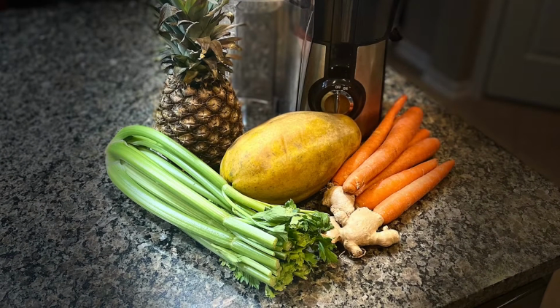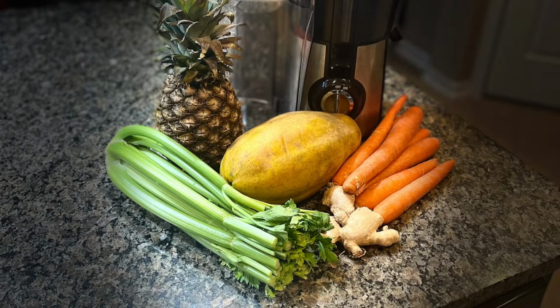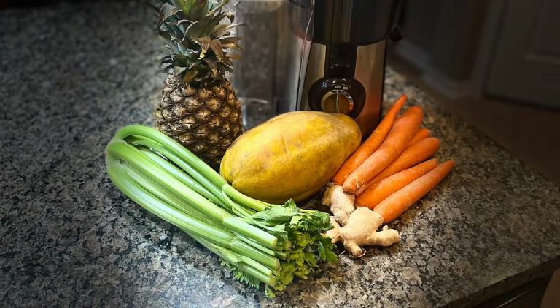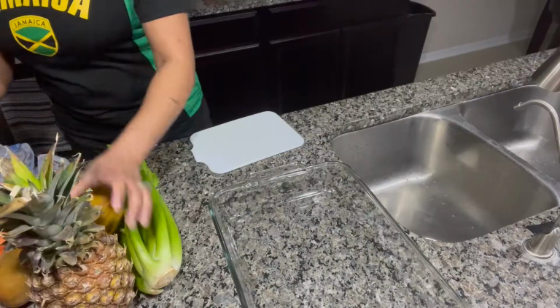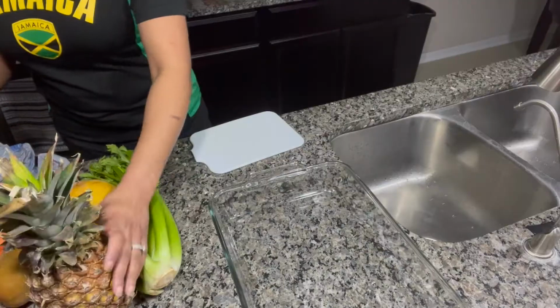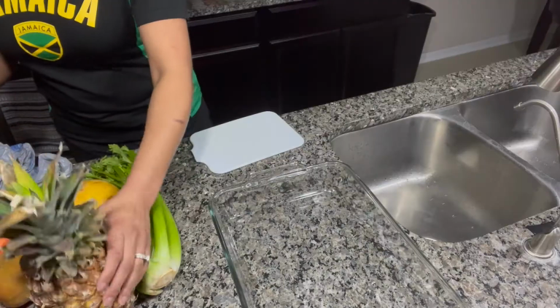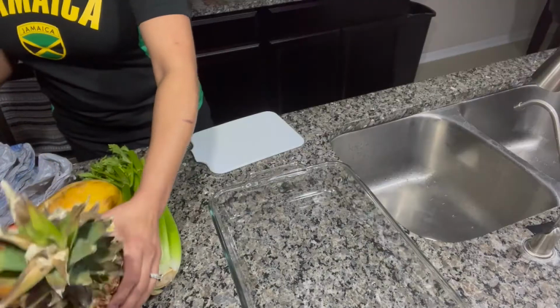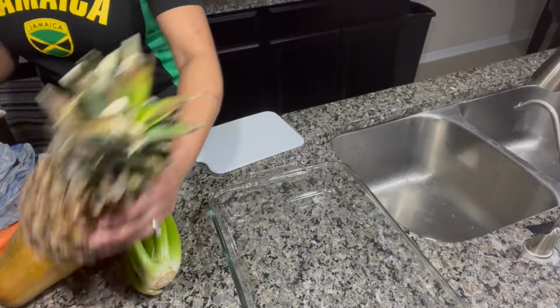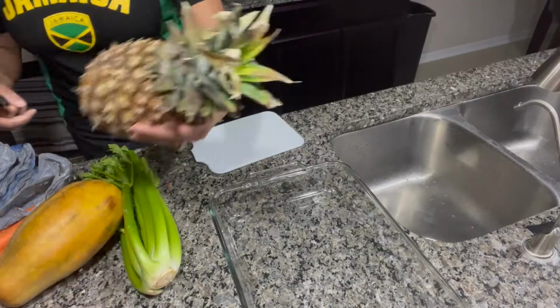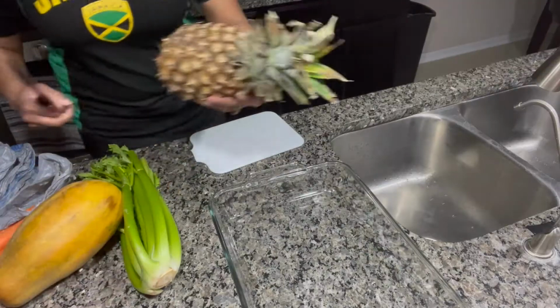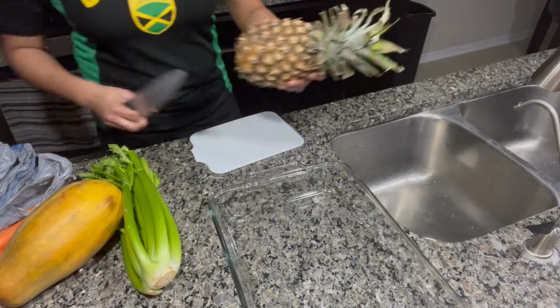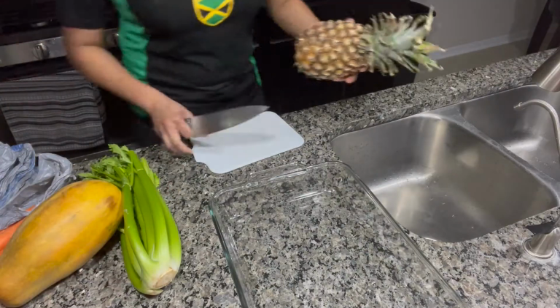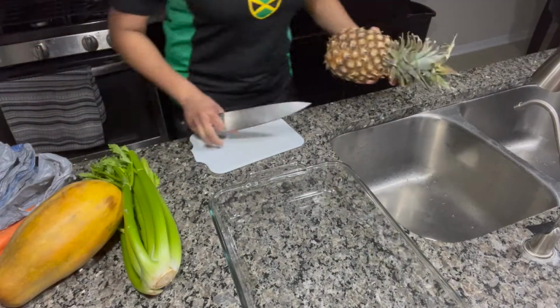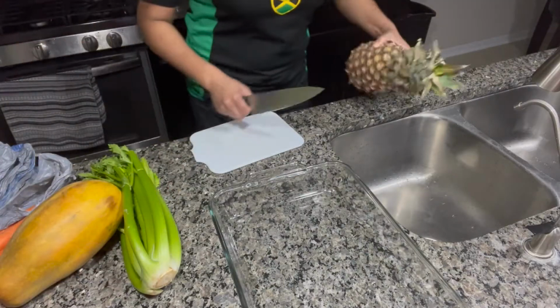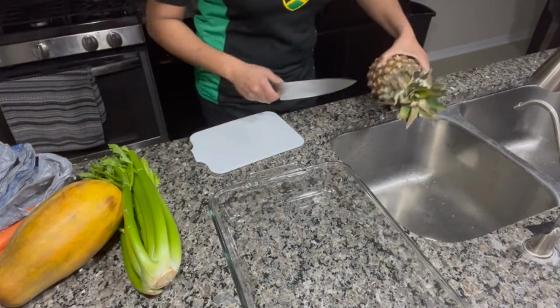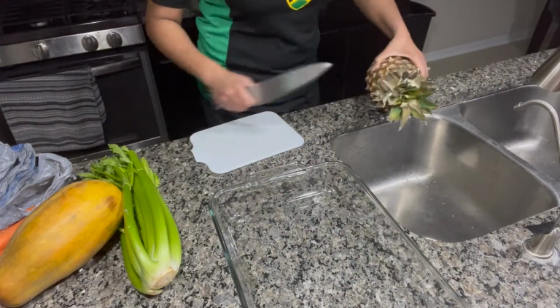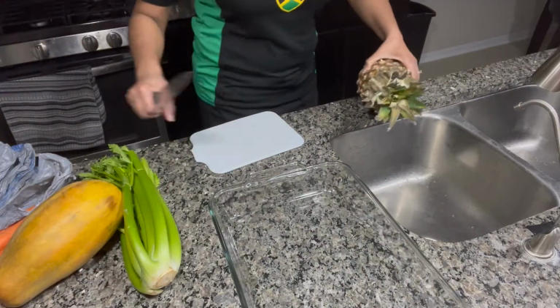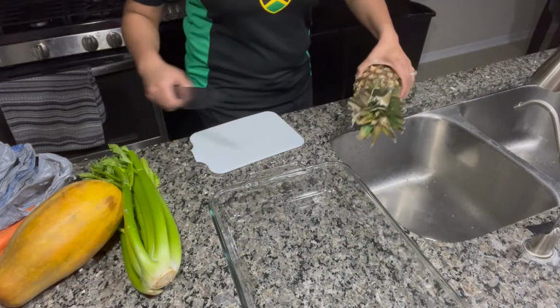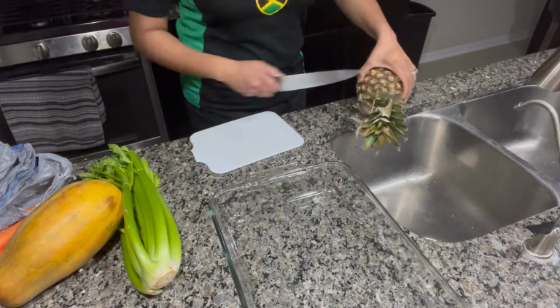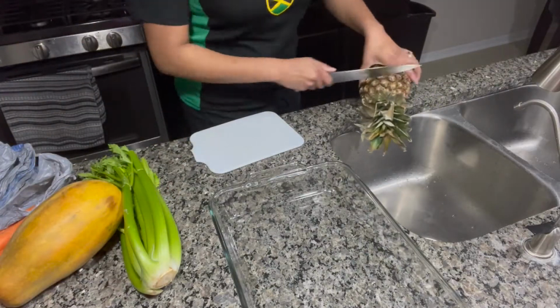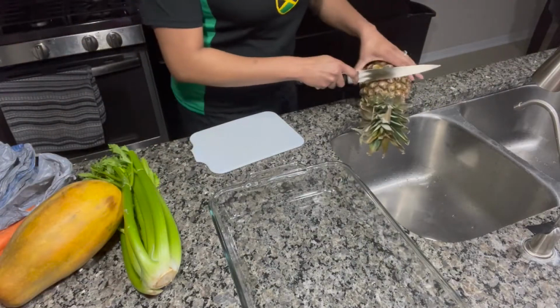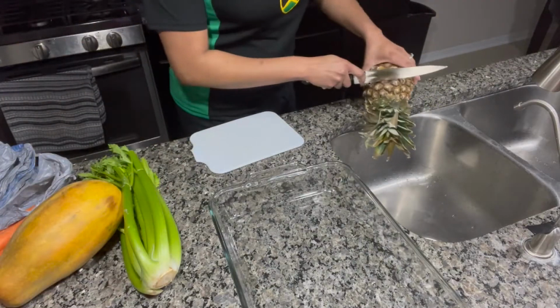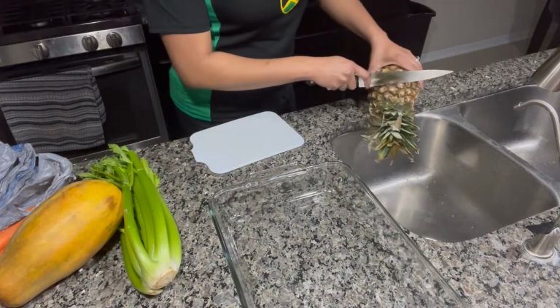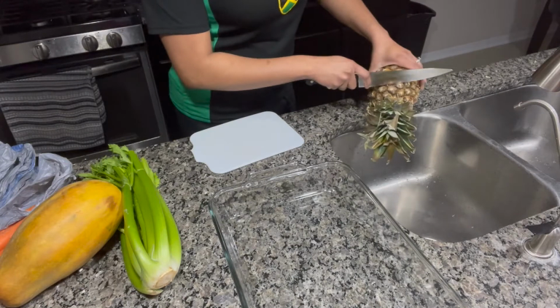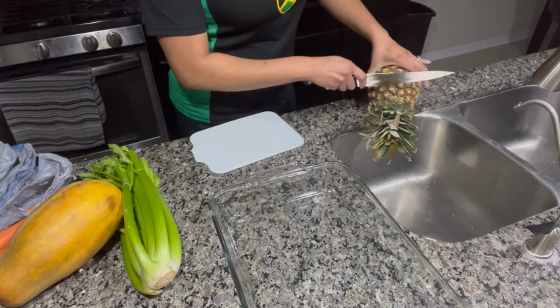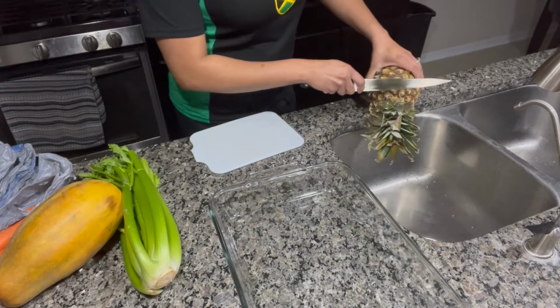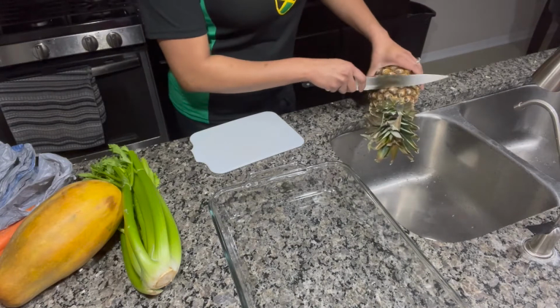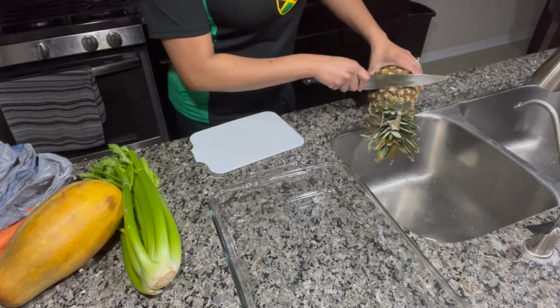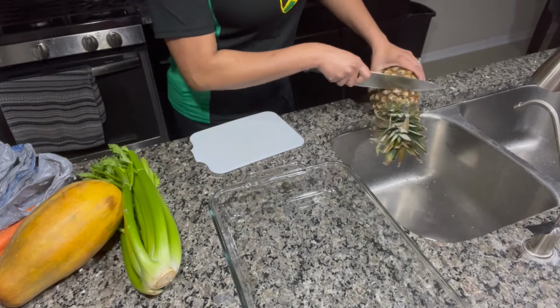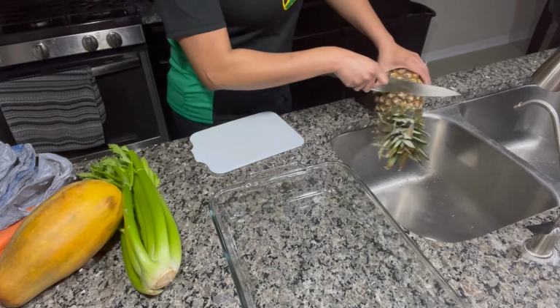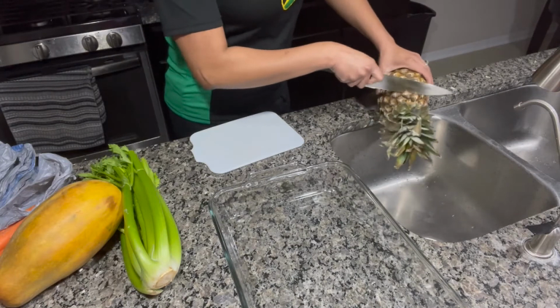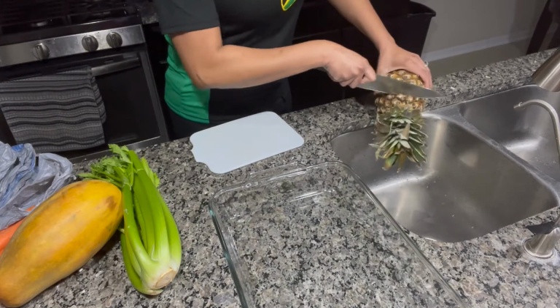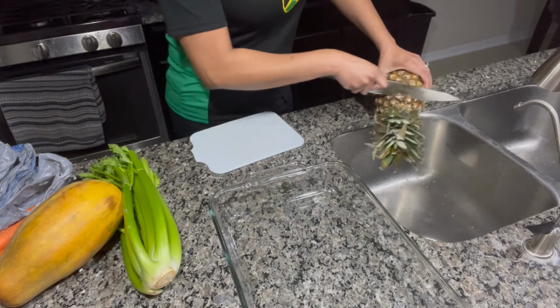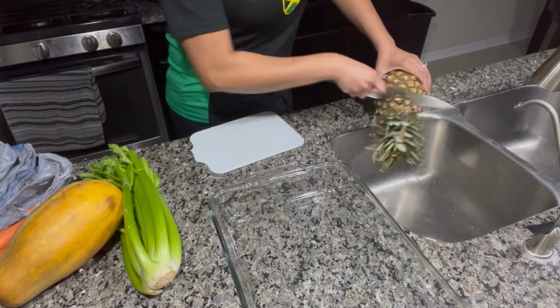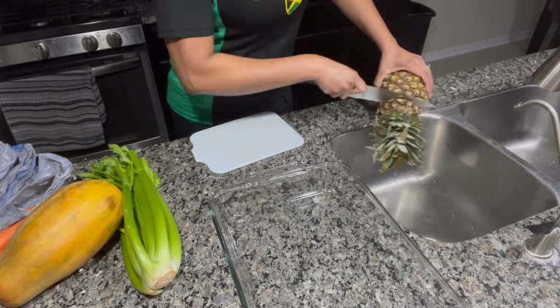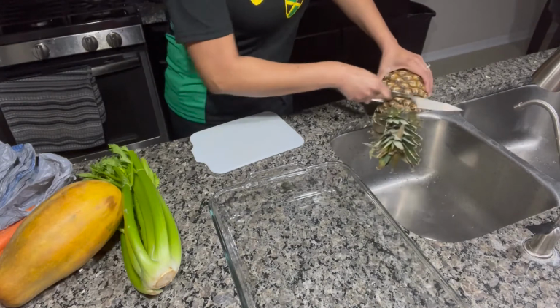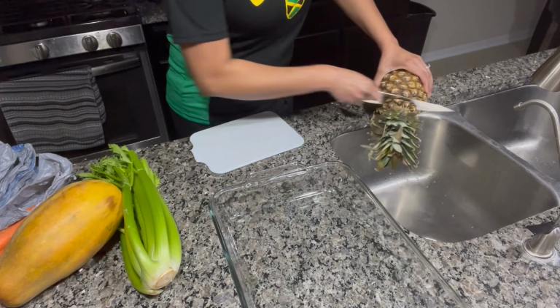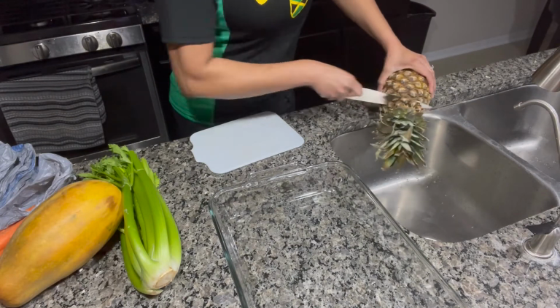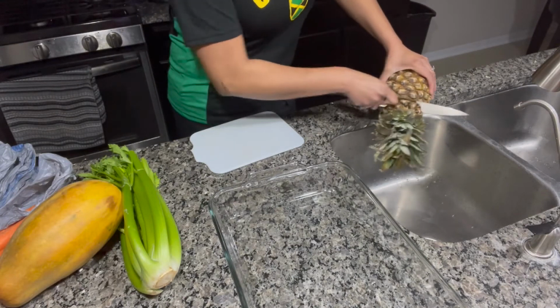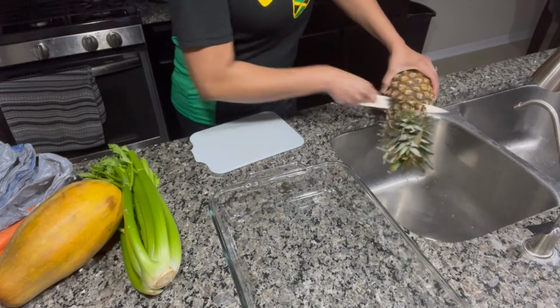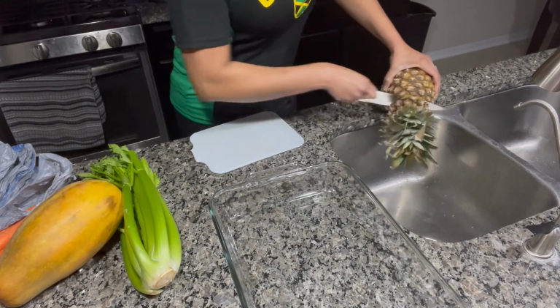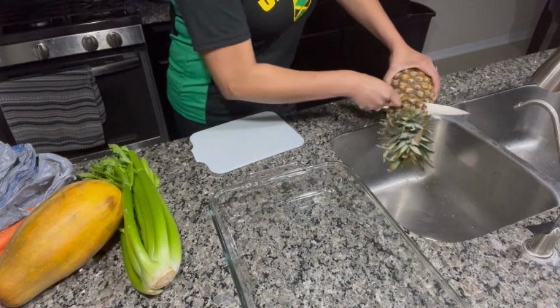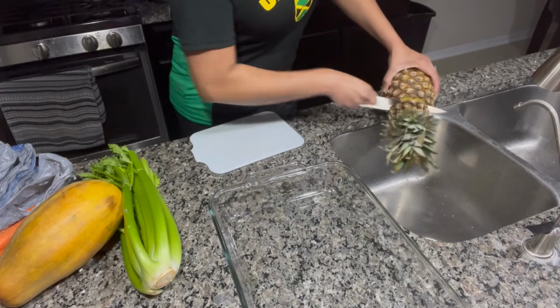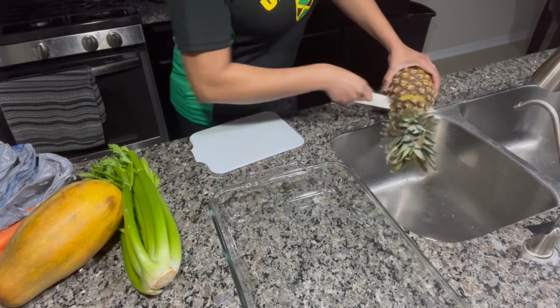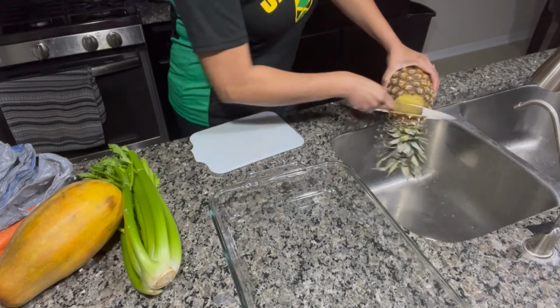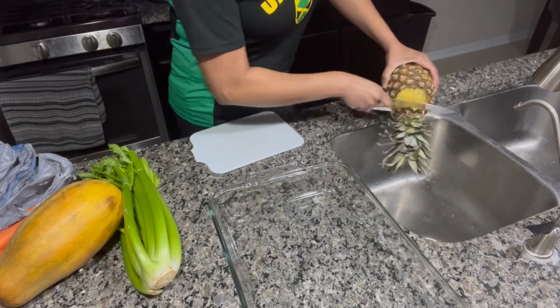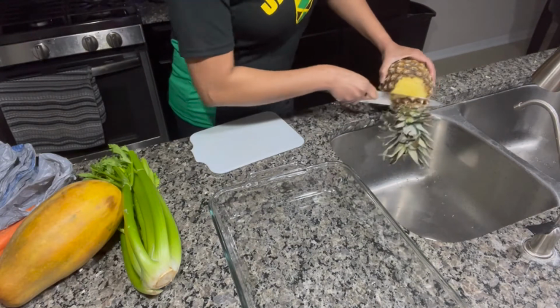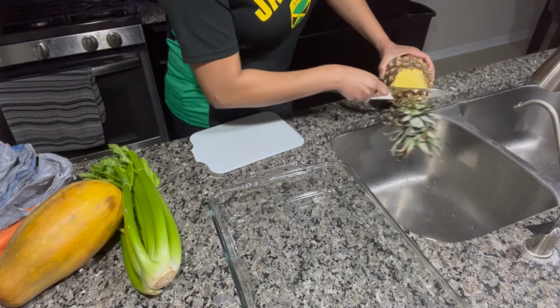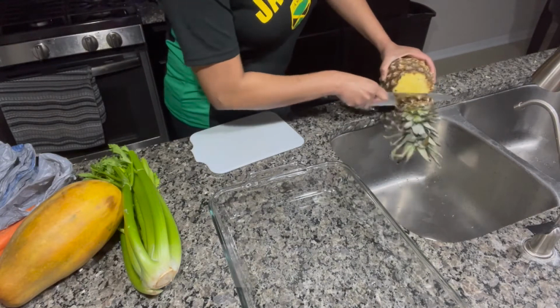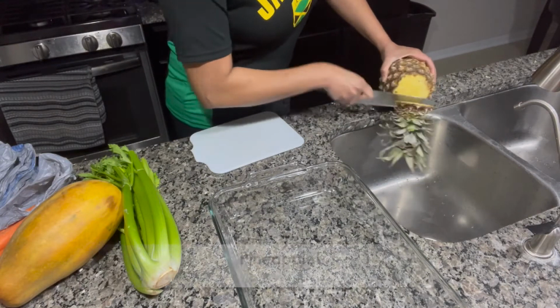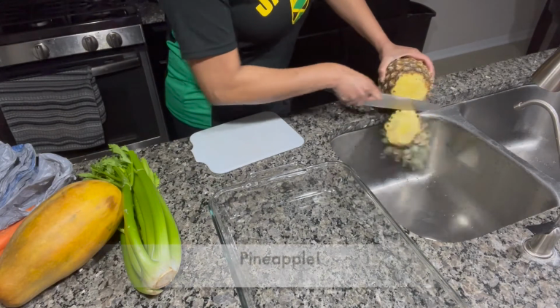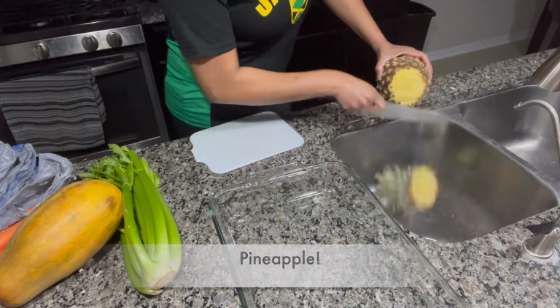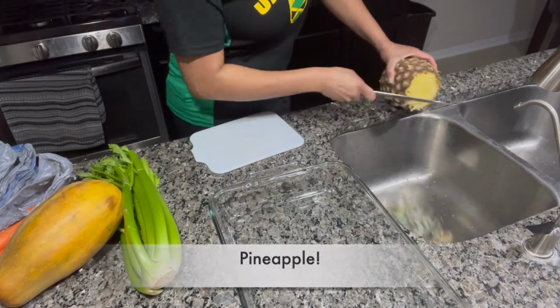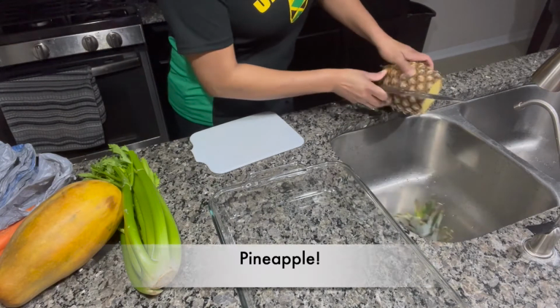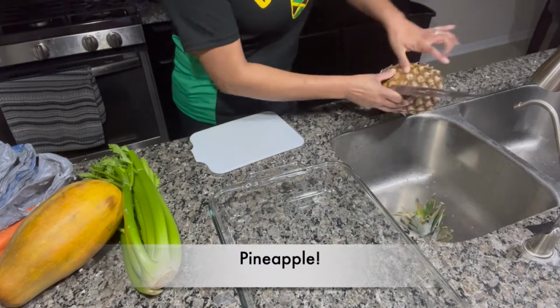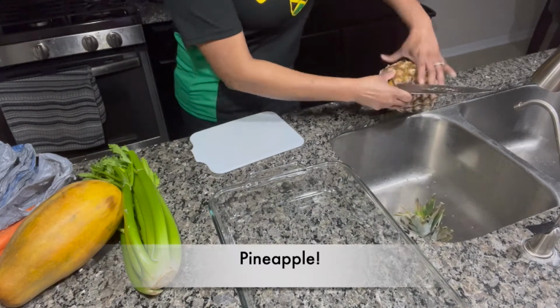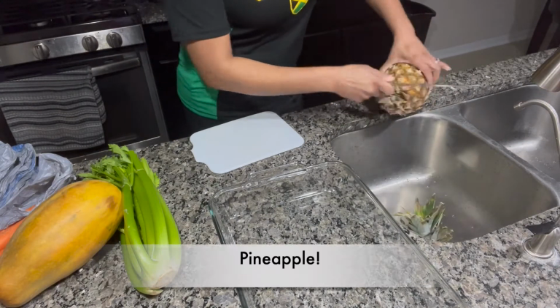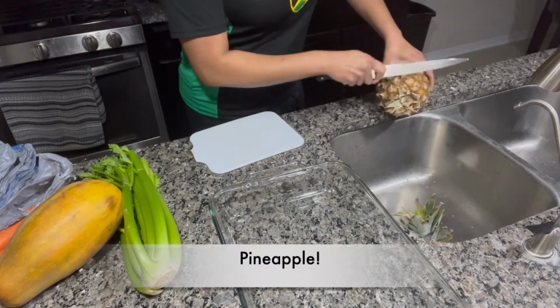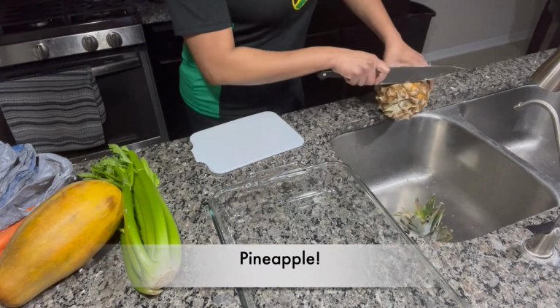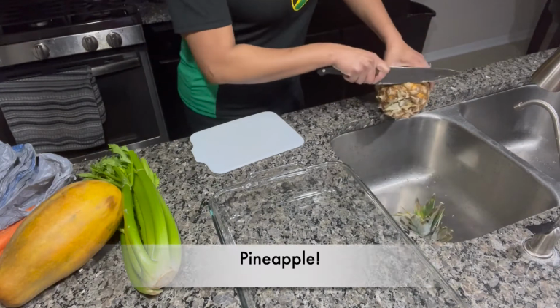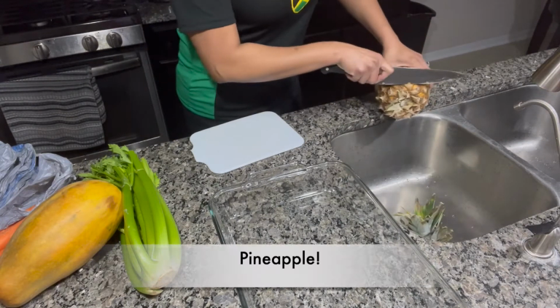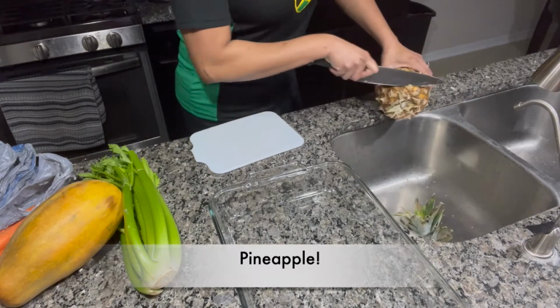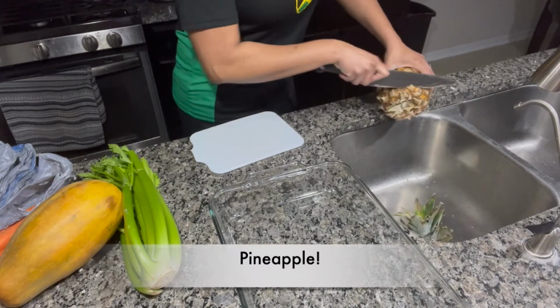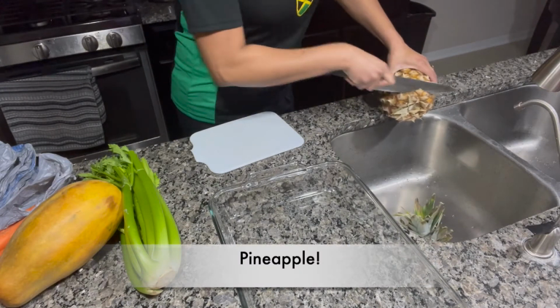I first start by preparing my fruits and vegetables. This is the most tedious part of the entire process.